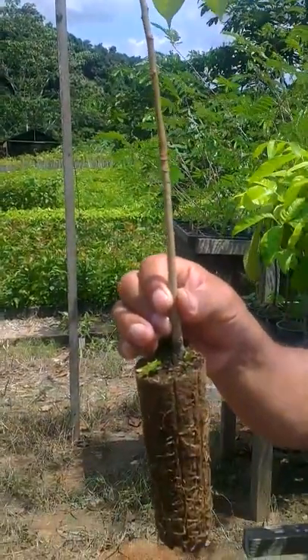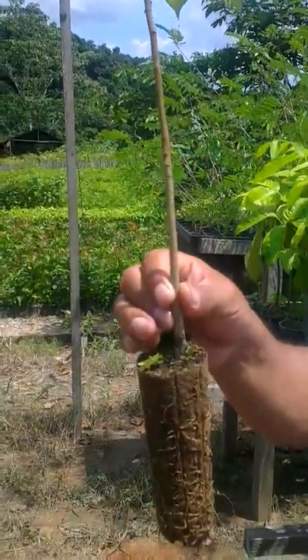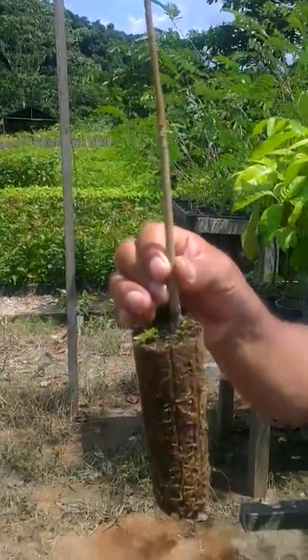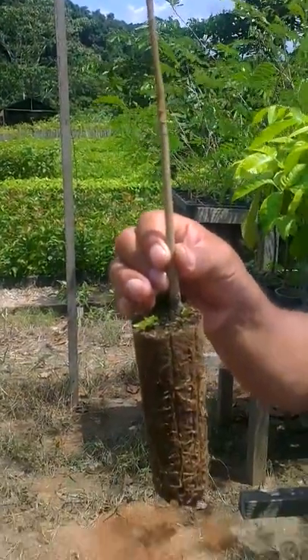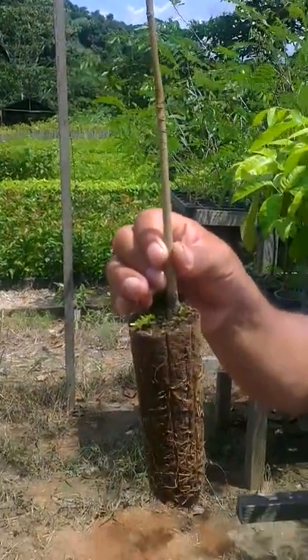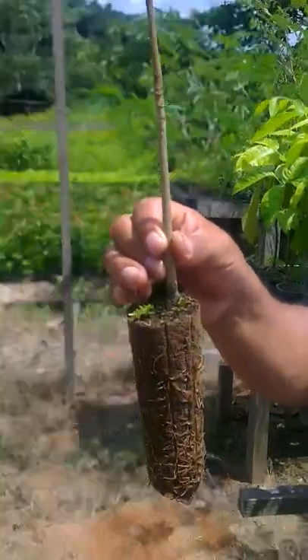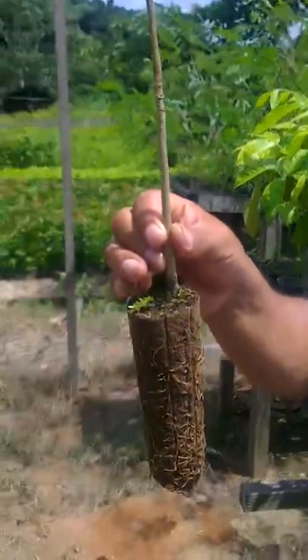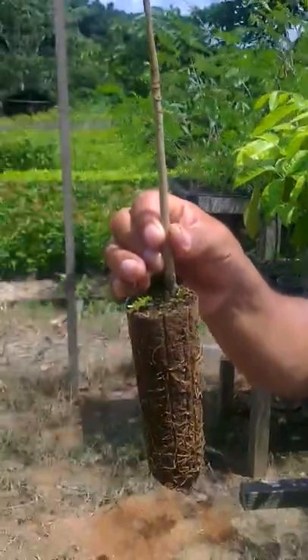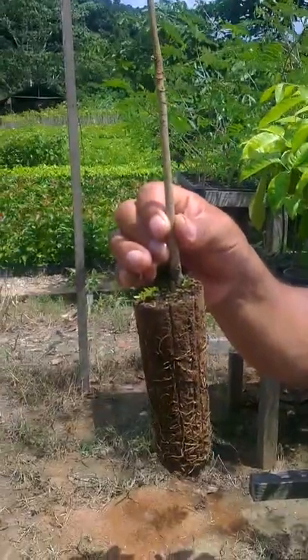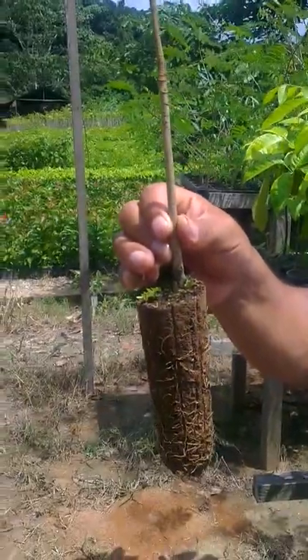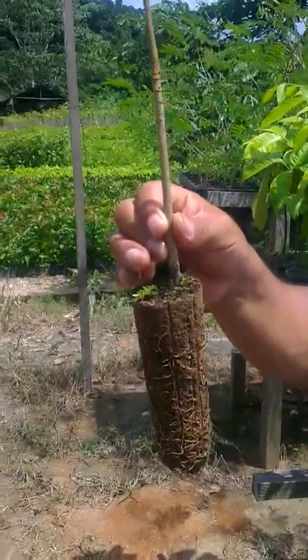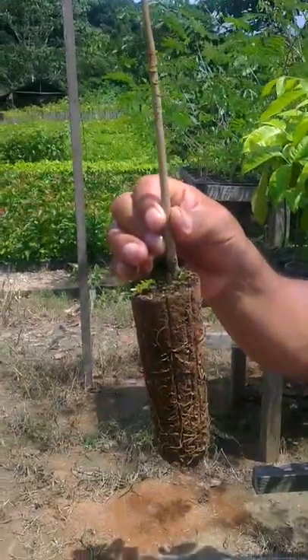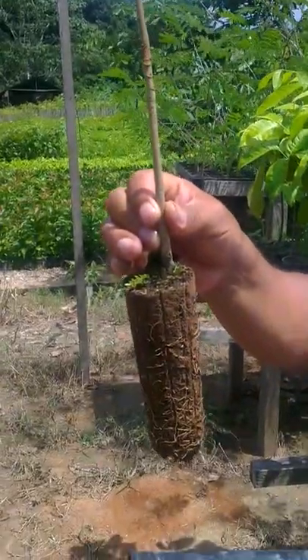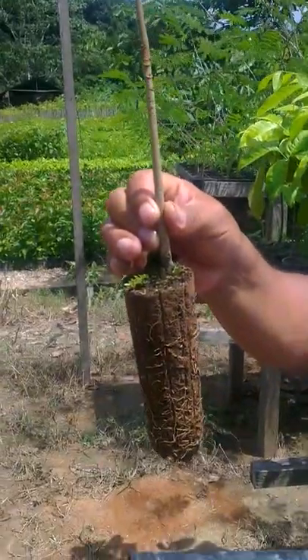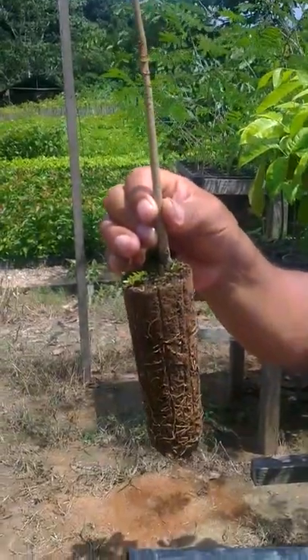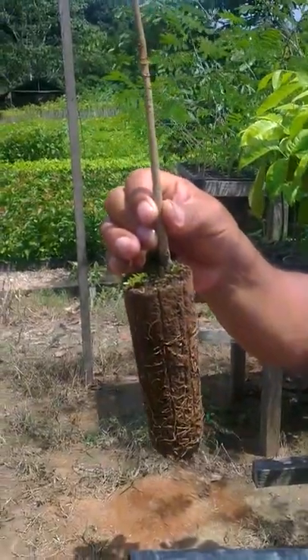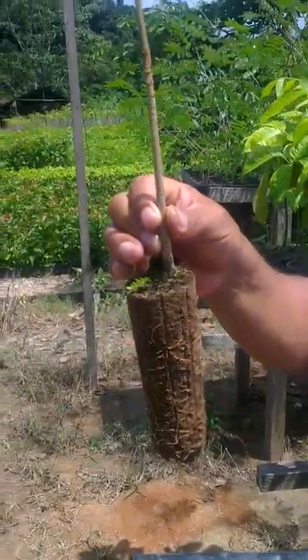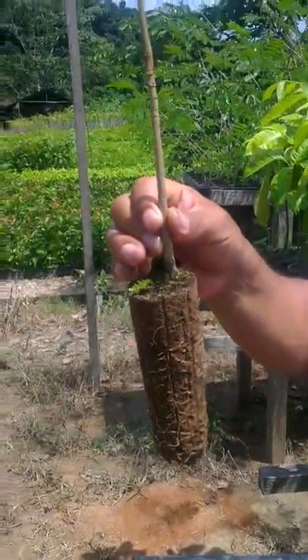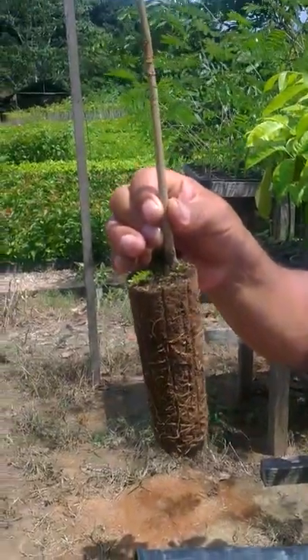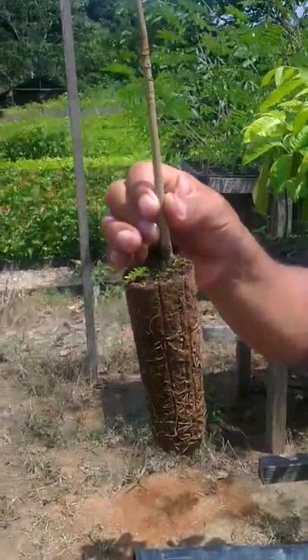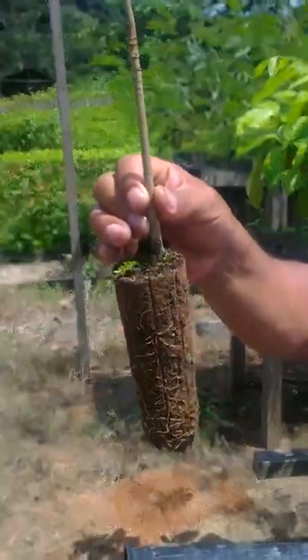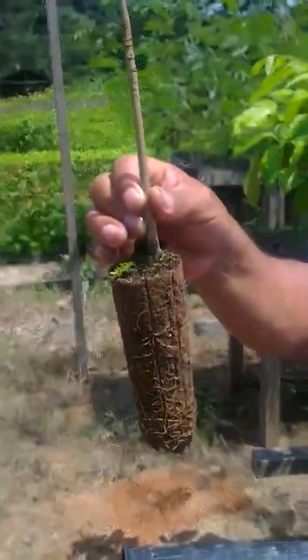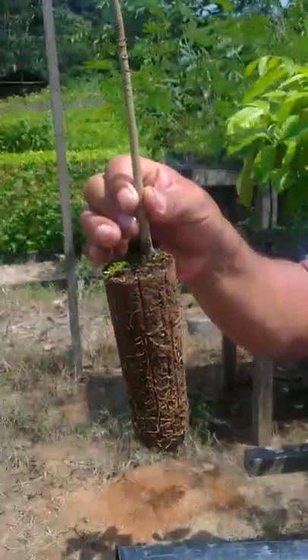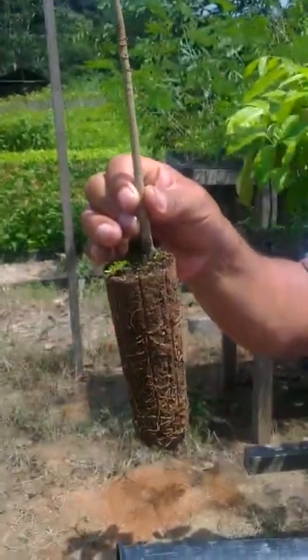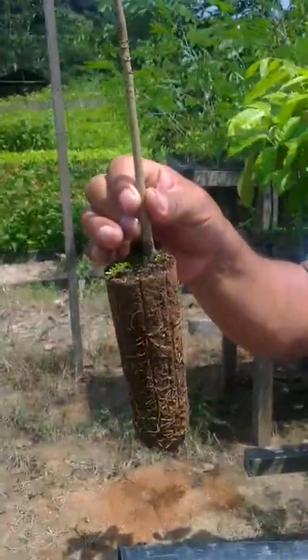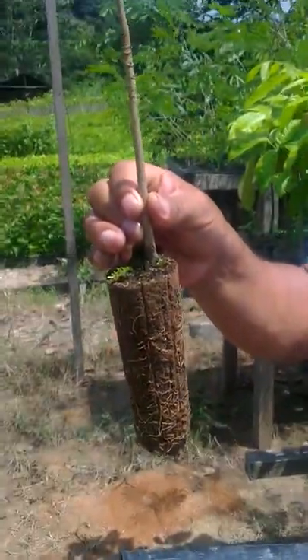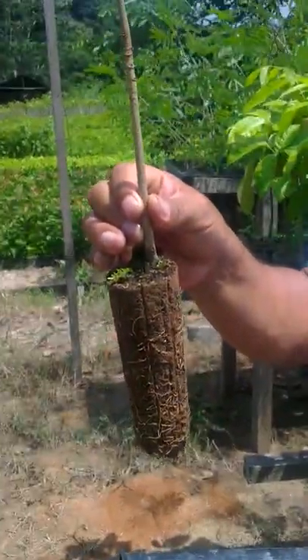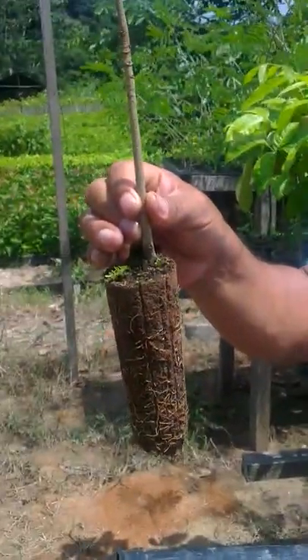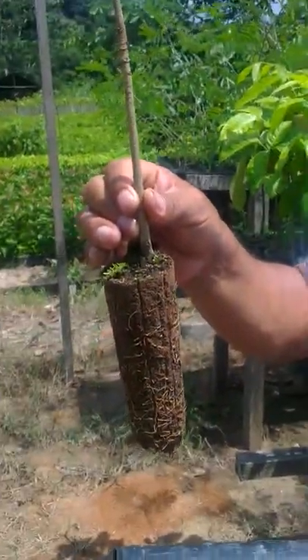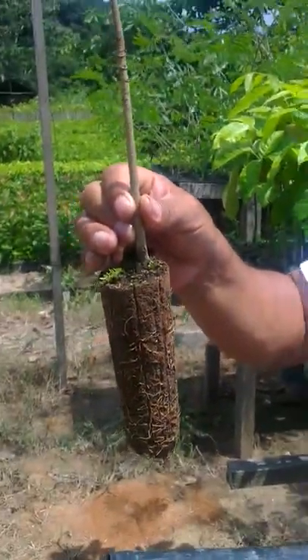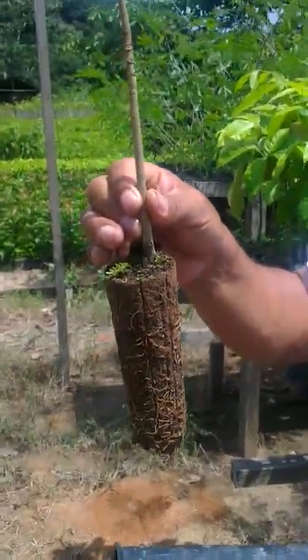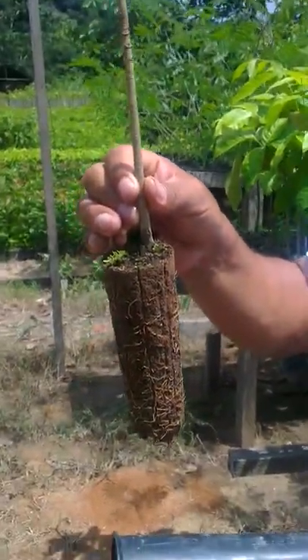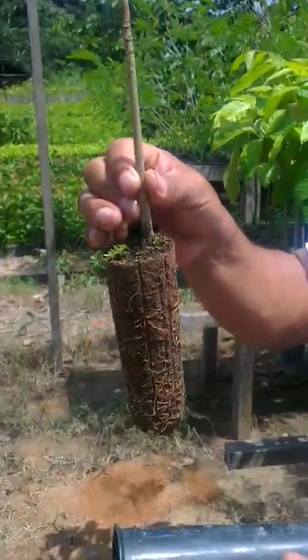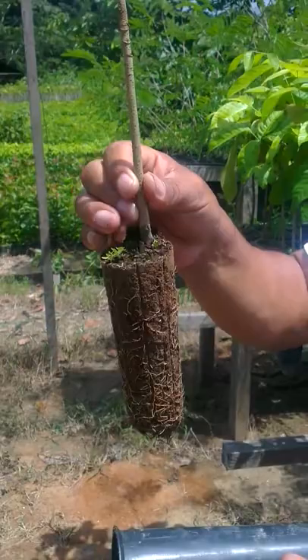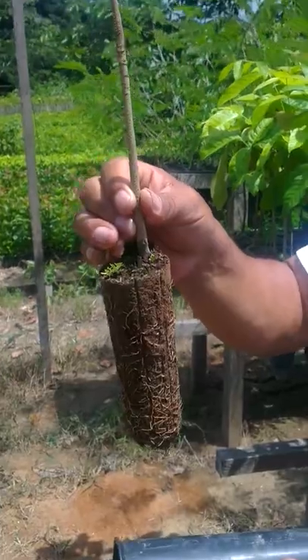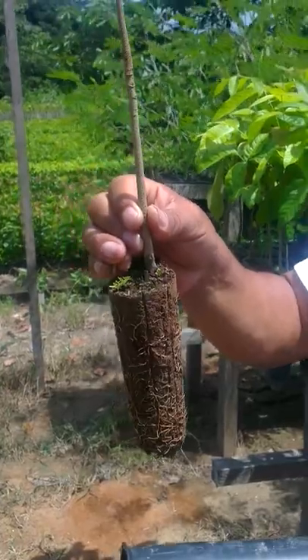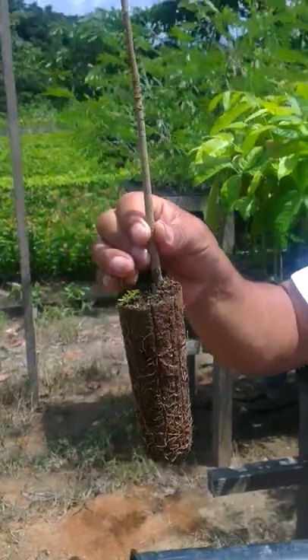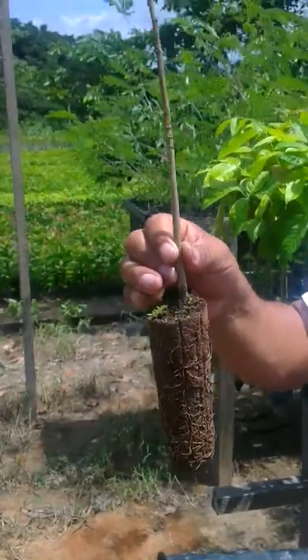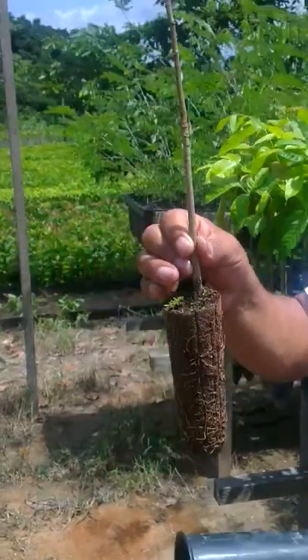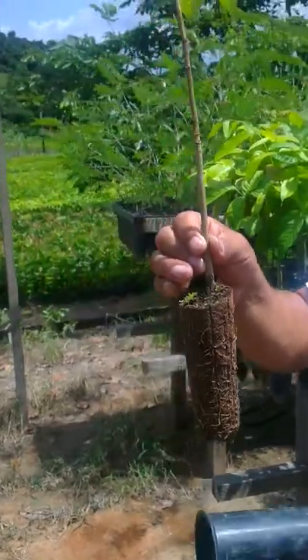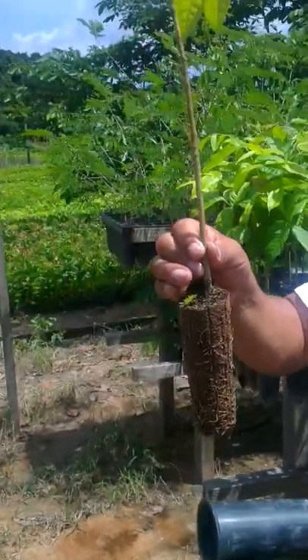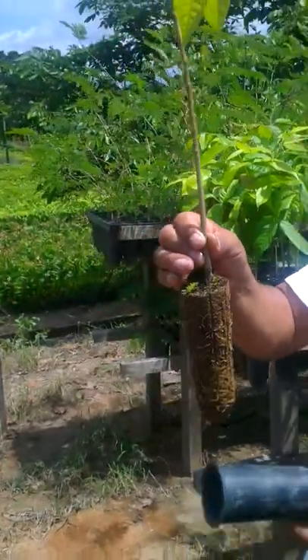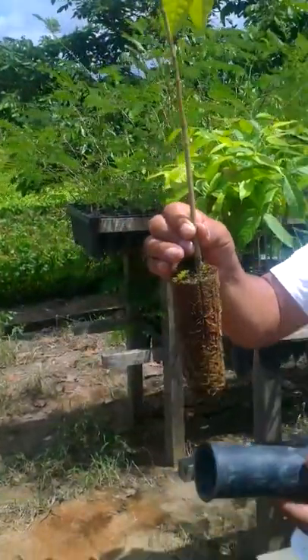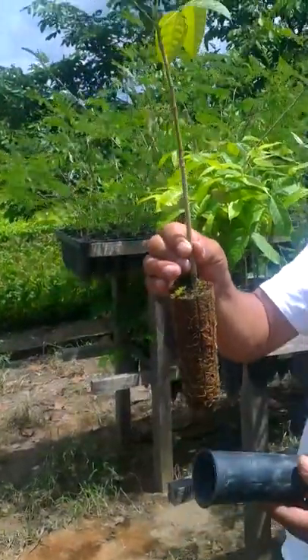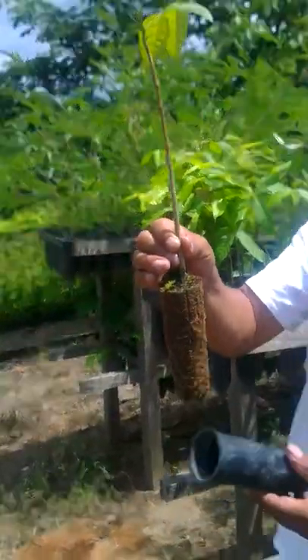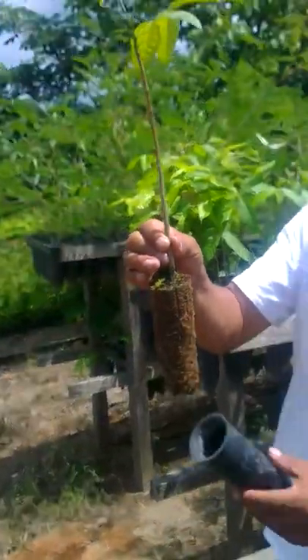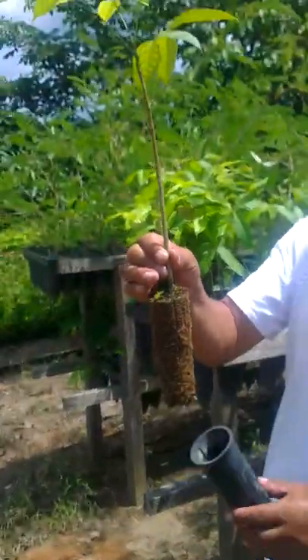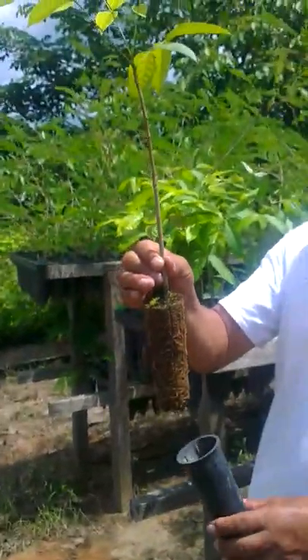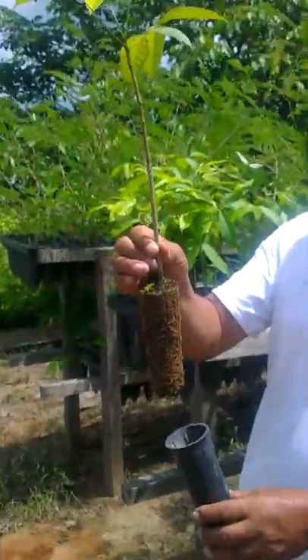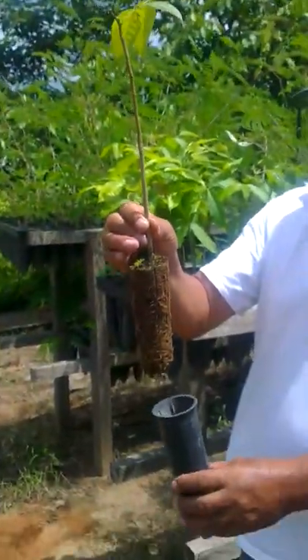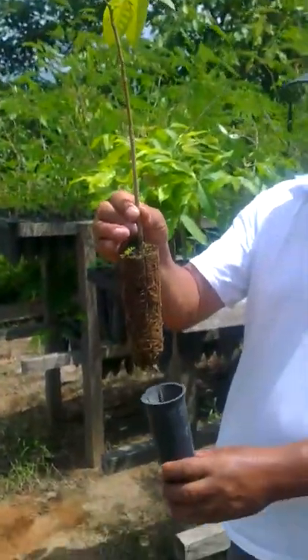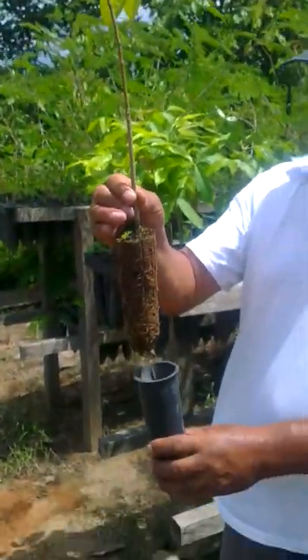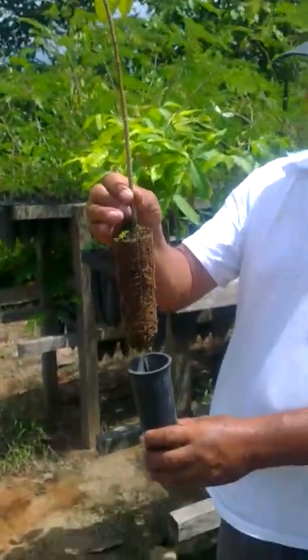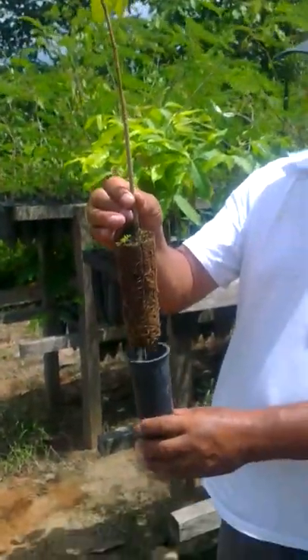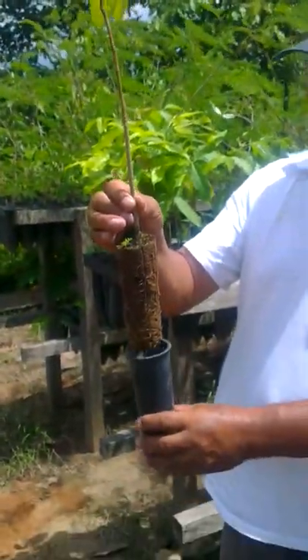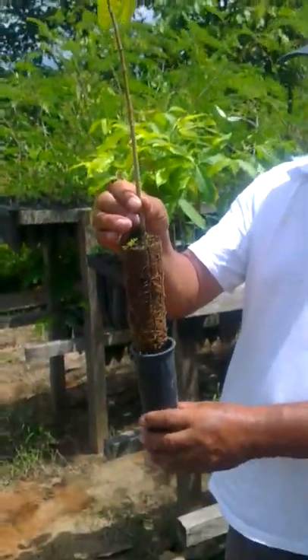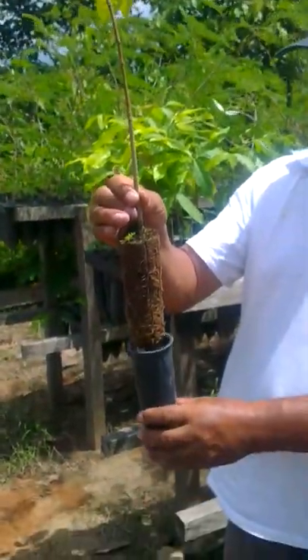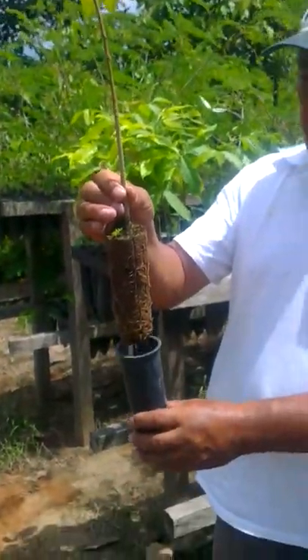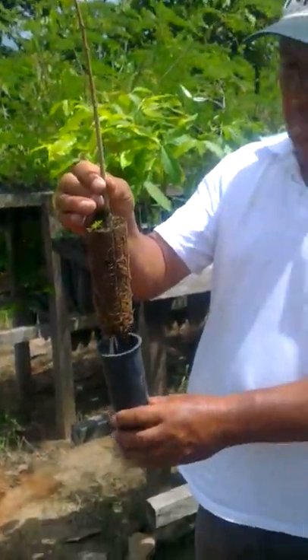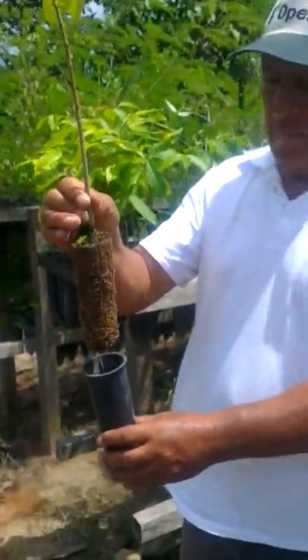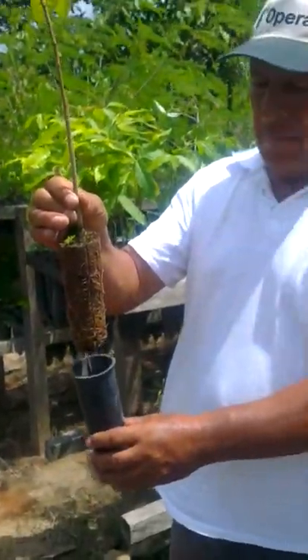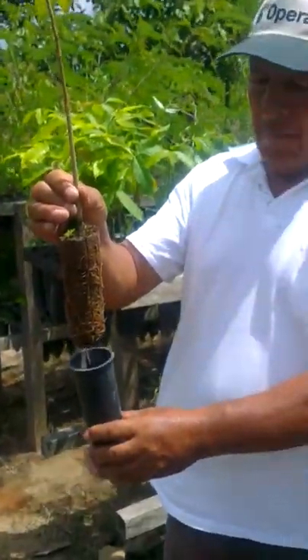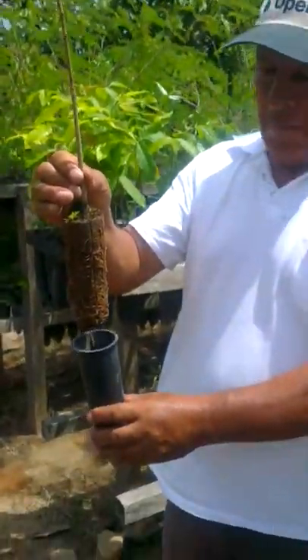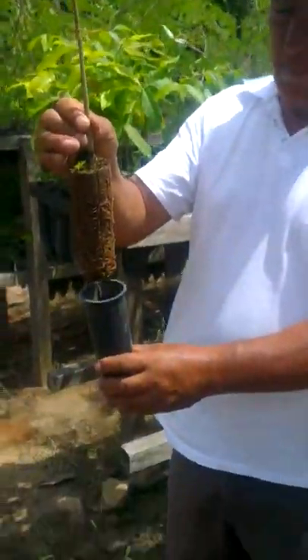So if you have a reforestation project with this species or any other species, this would be the way of doing it.